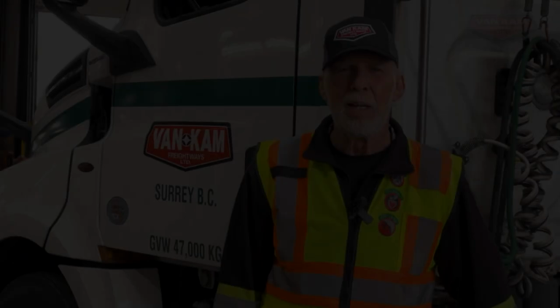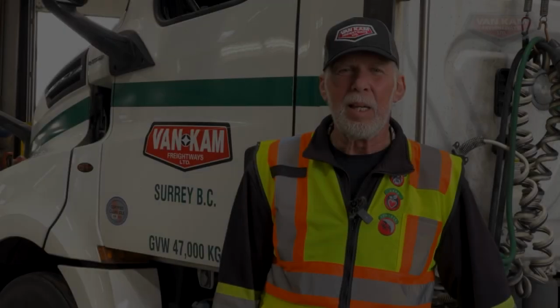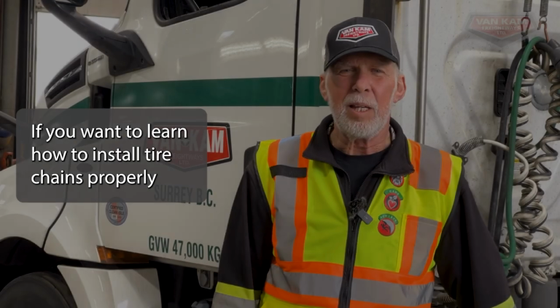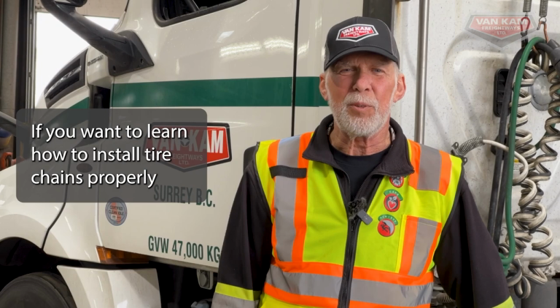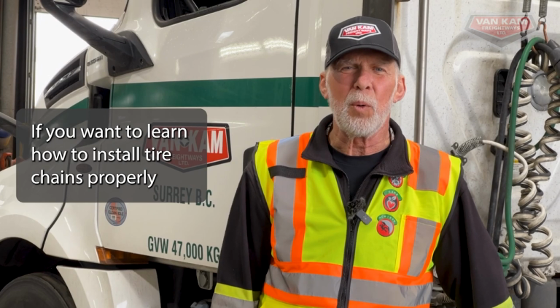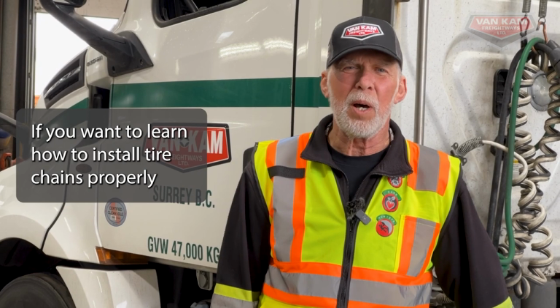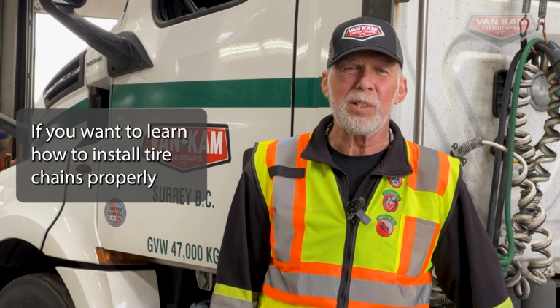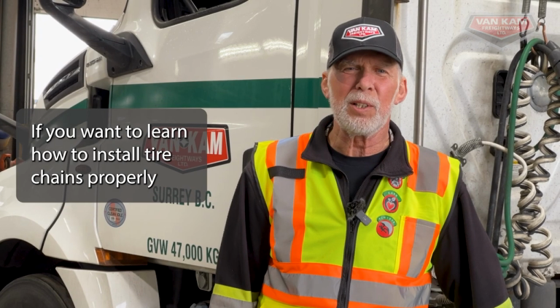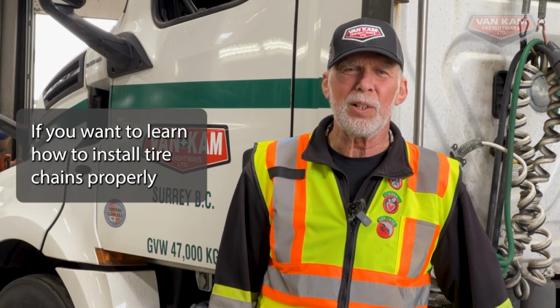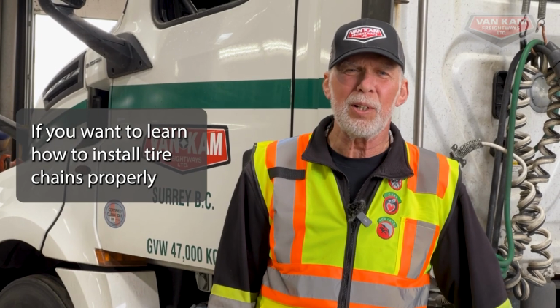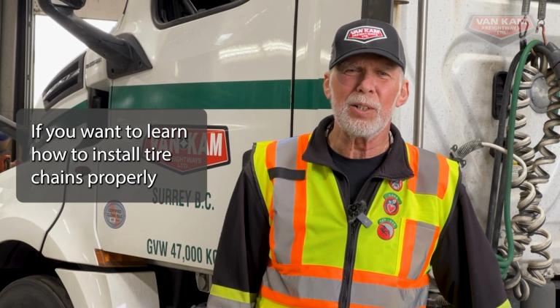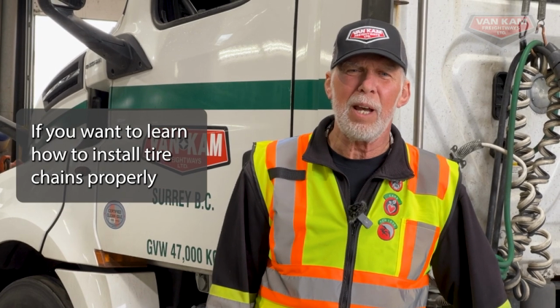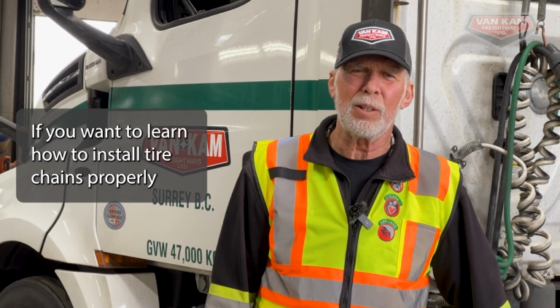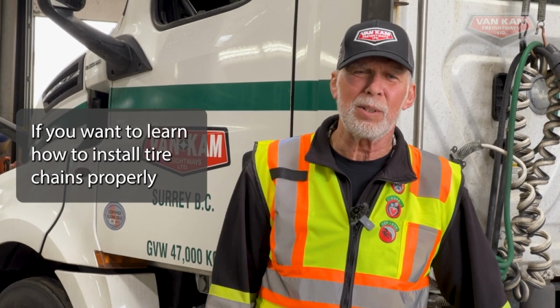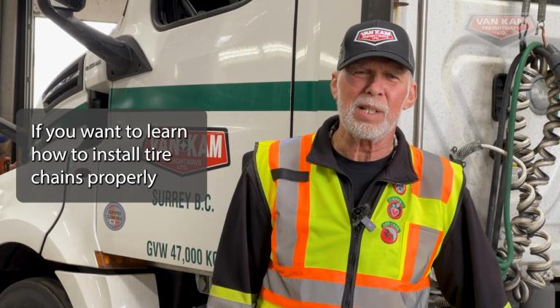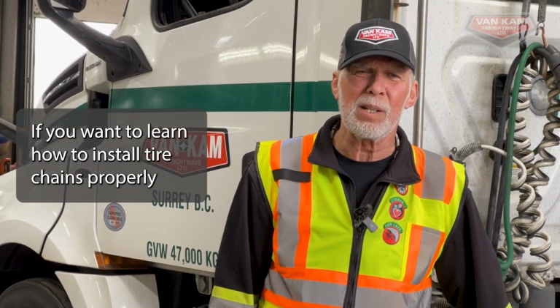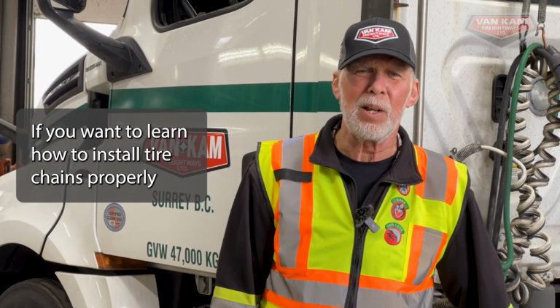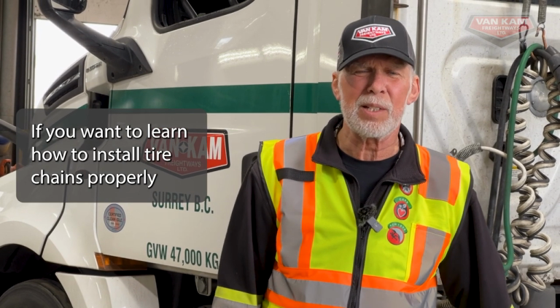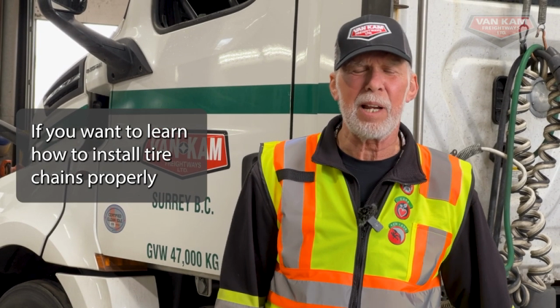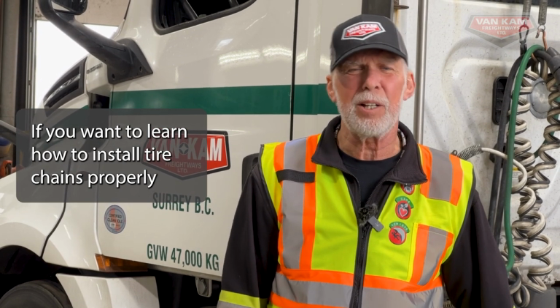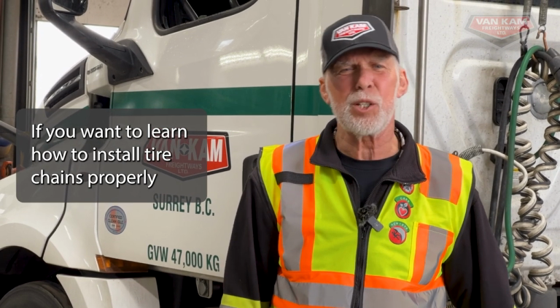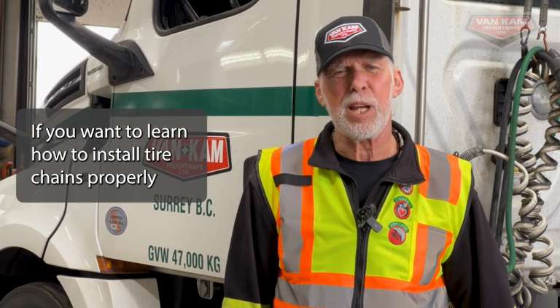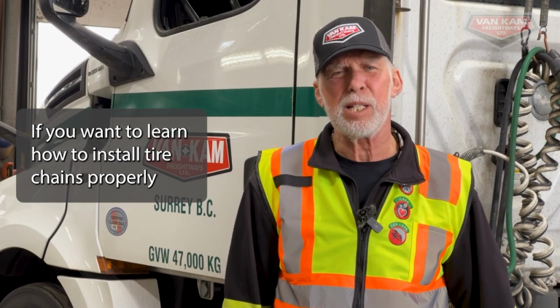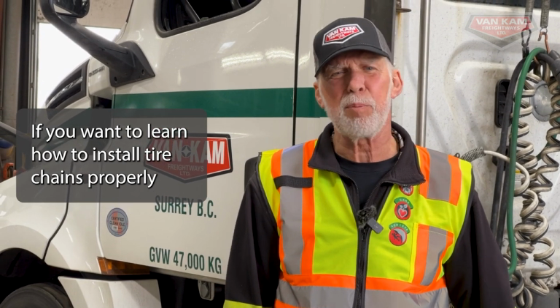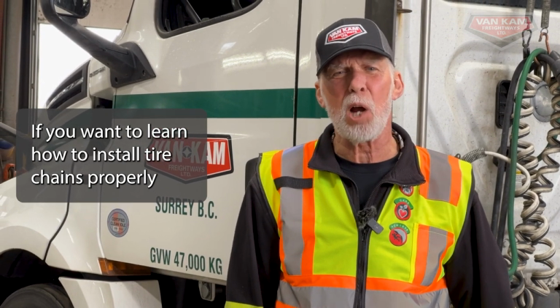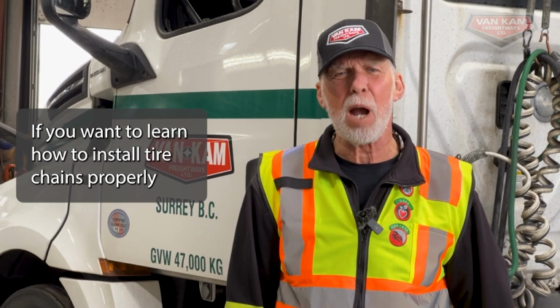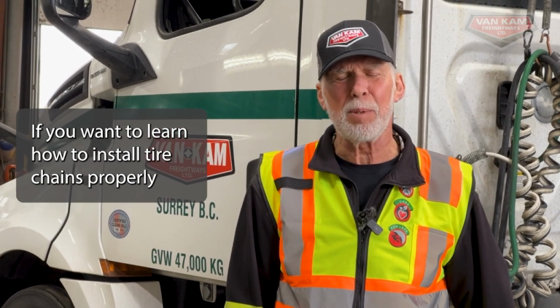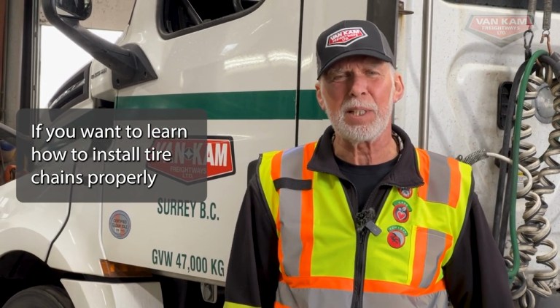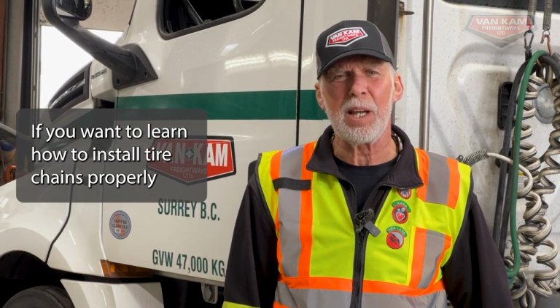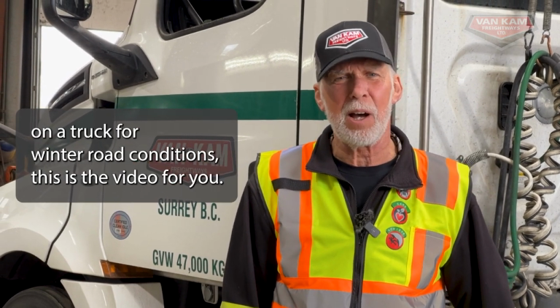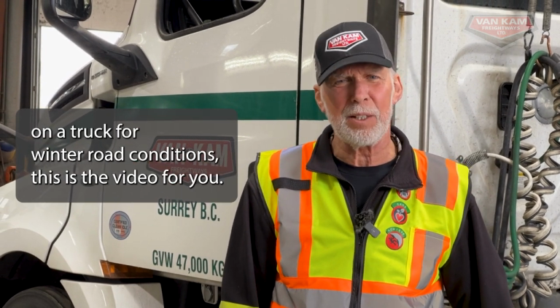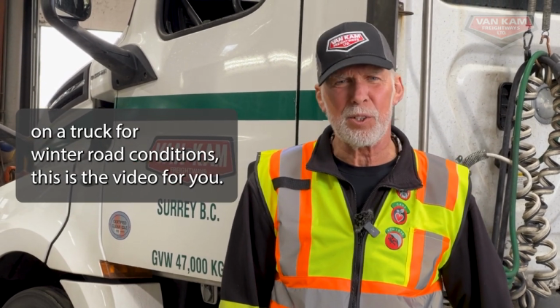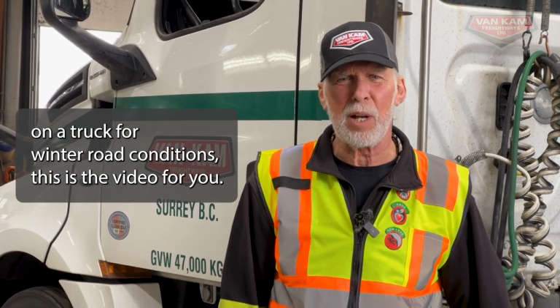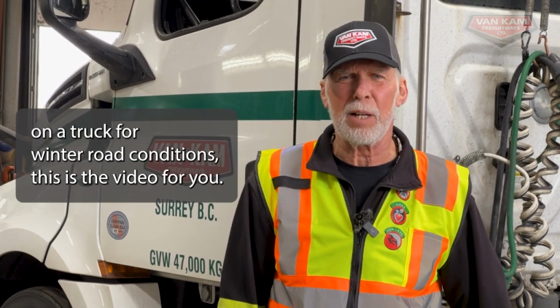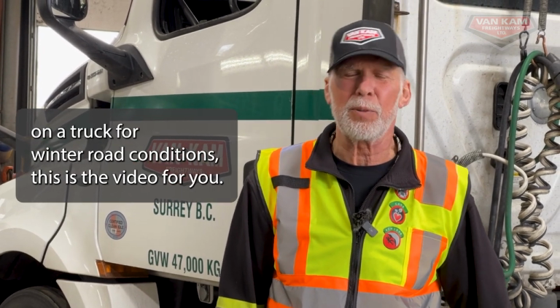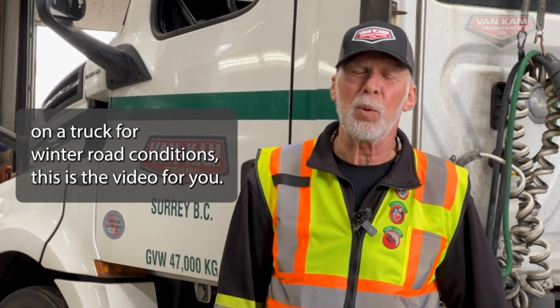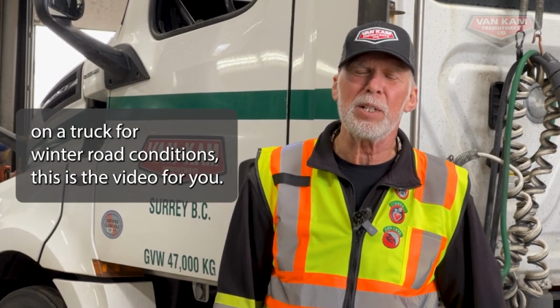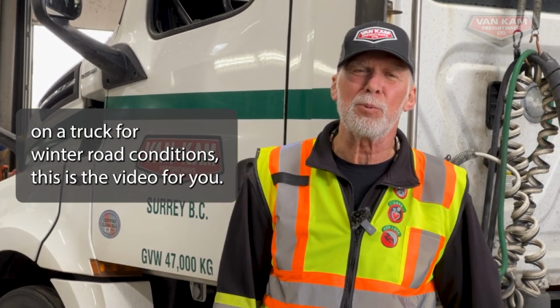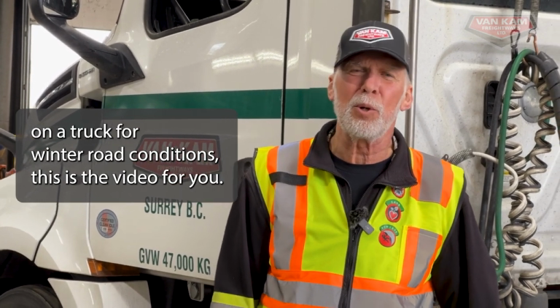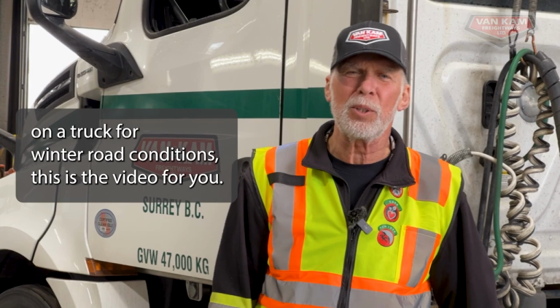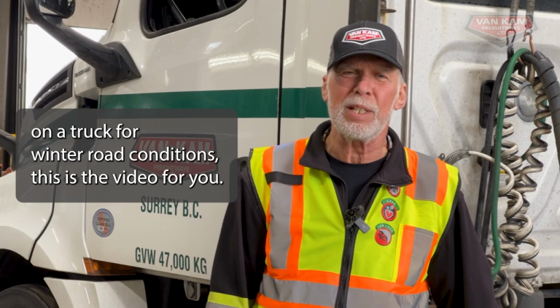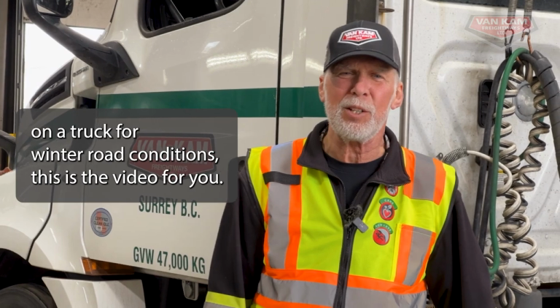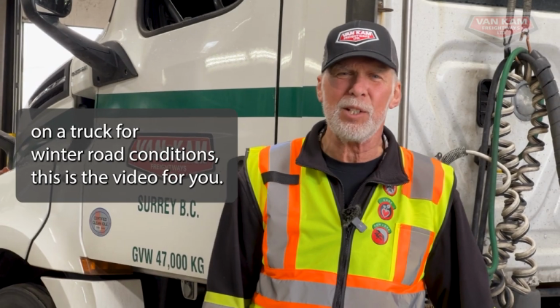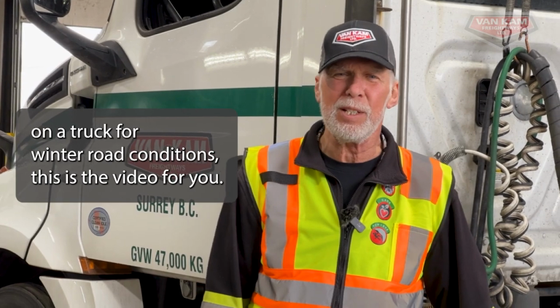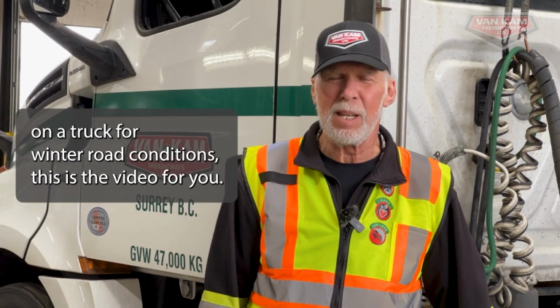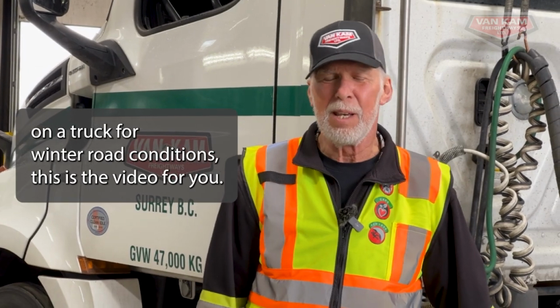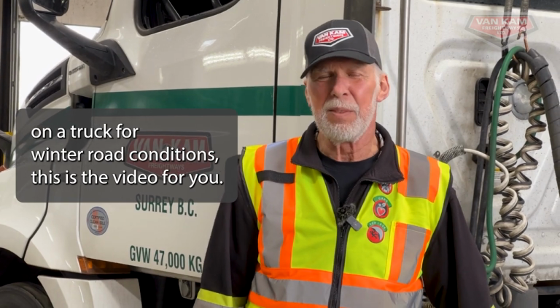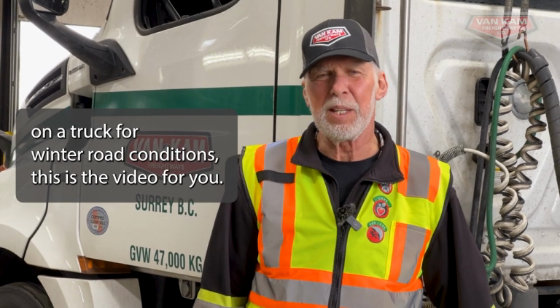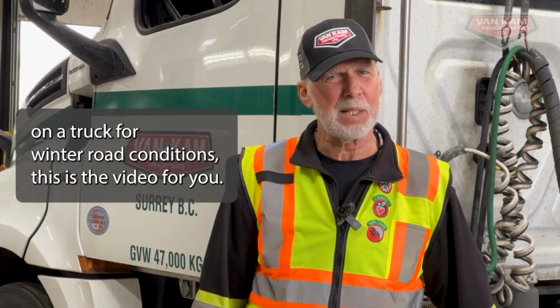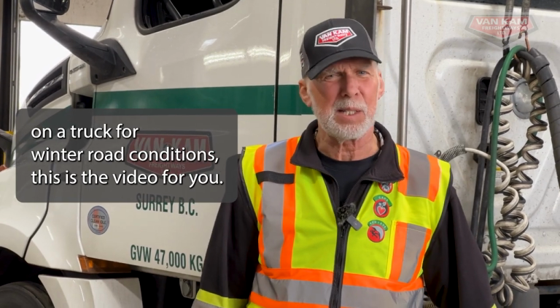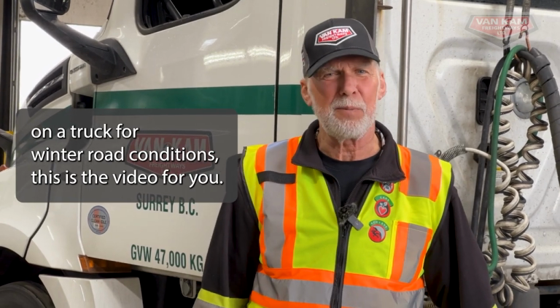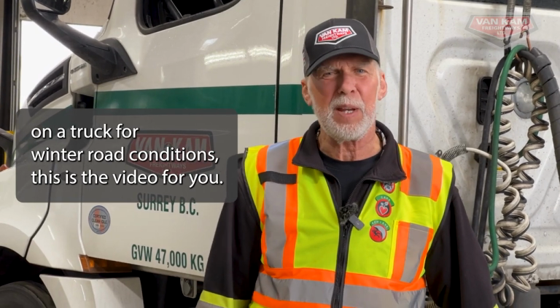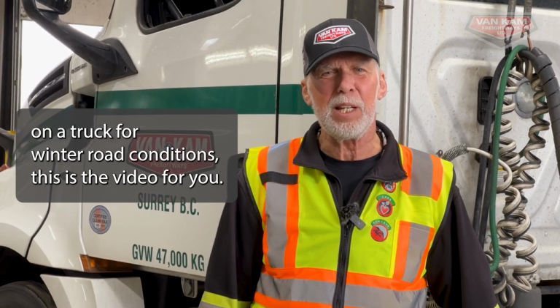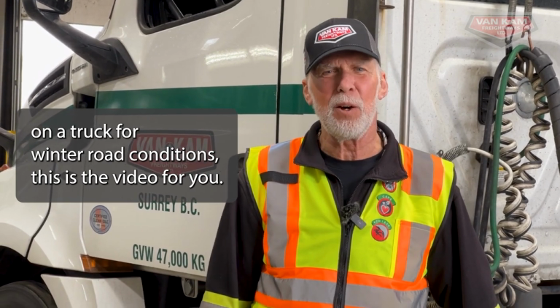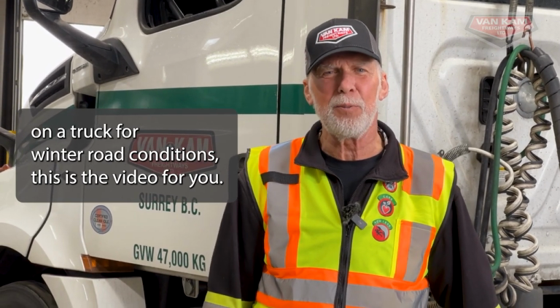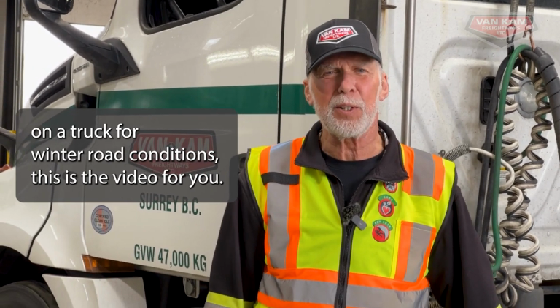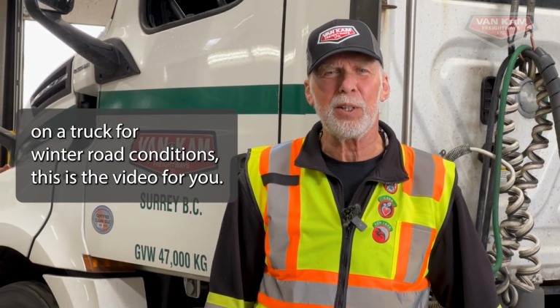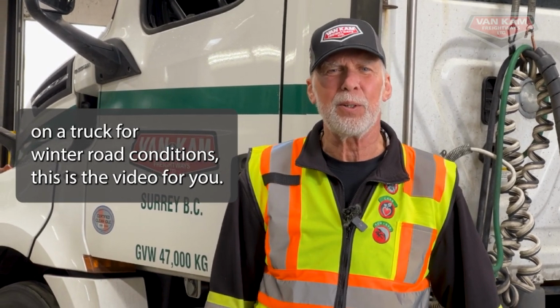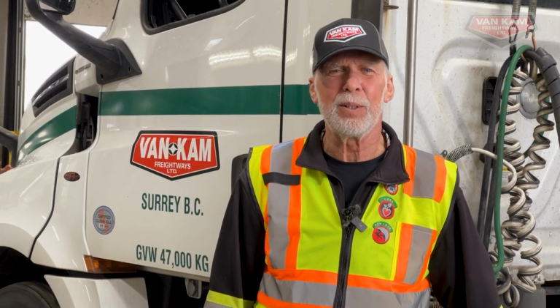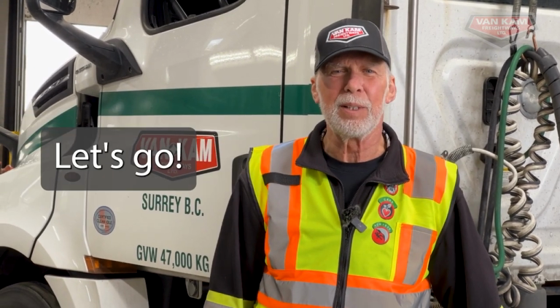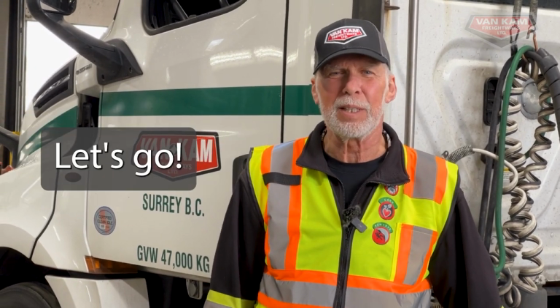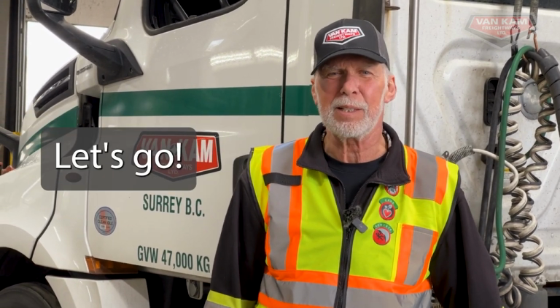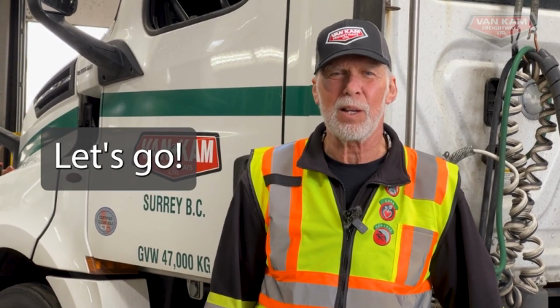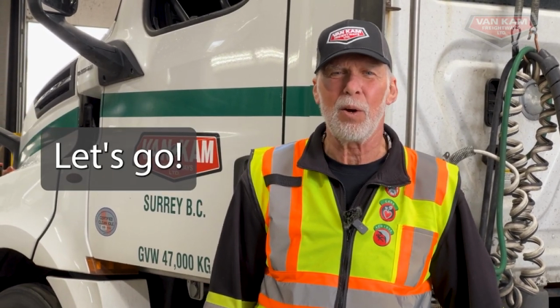If you want to learn how to install tire chains properly on a truck for winter road conditions, this is the video for you. Let's go.